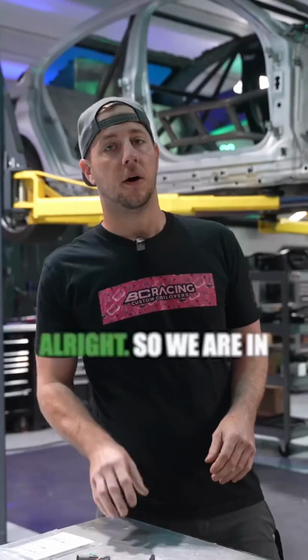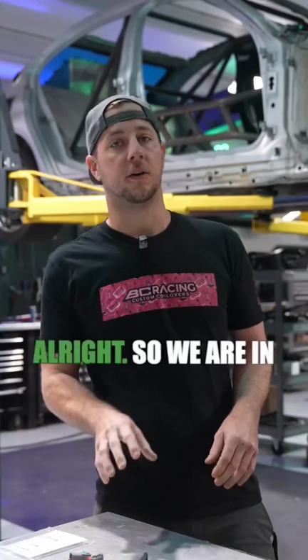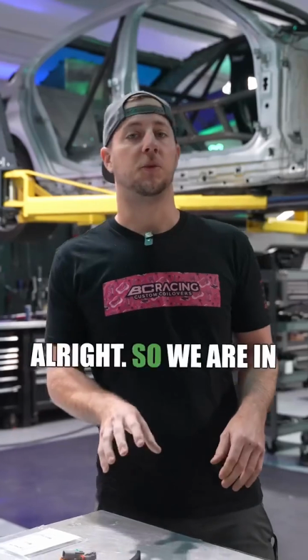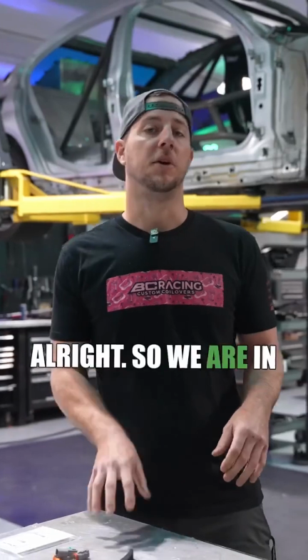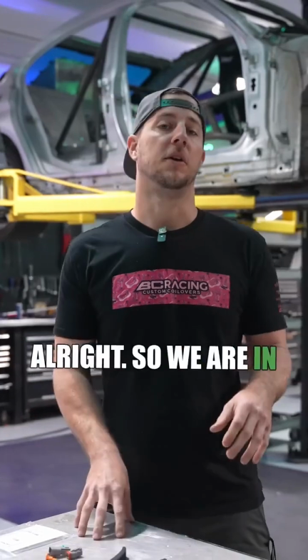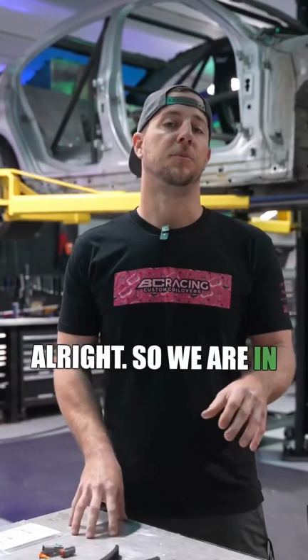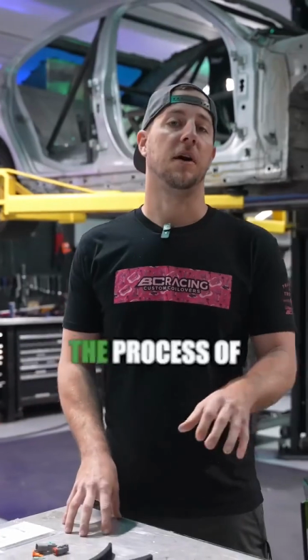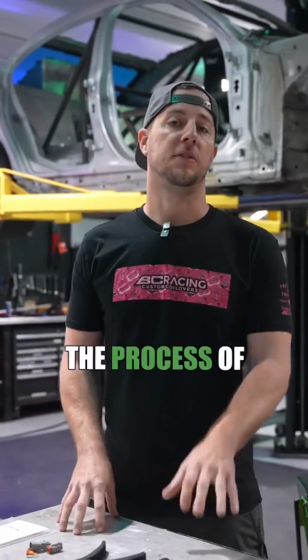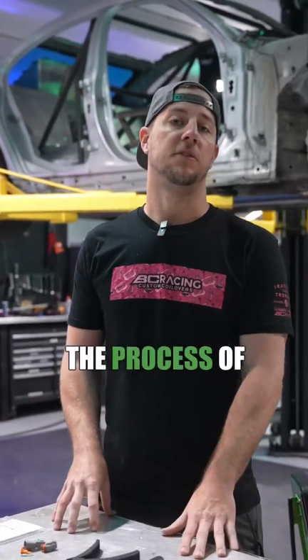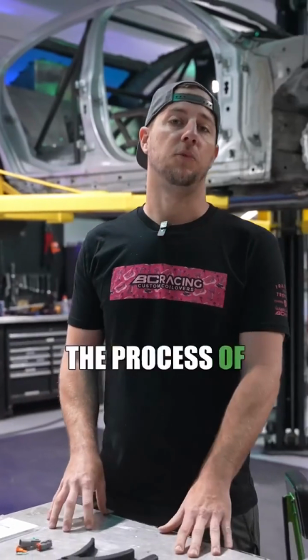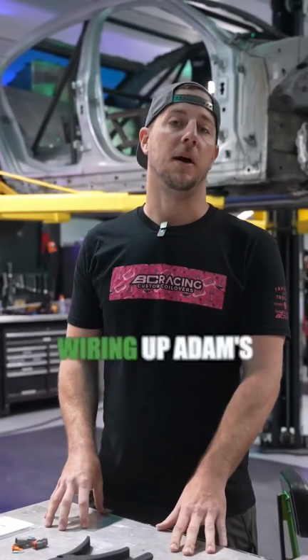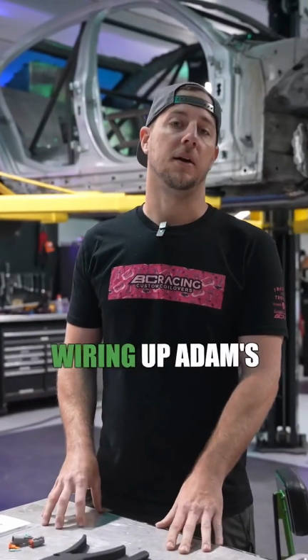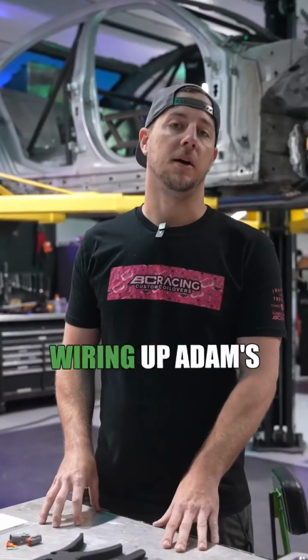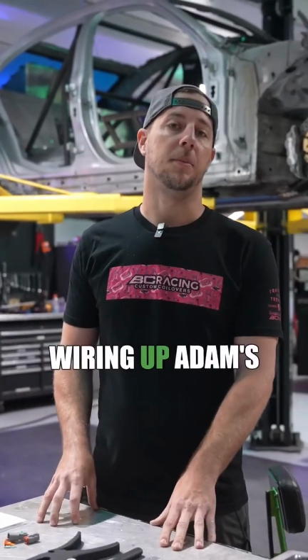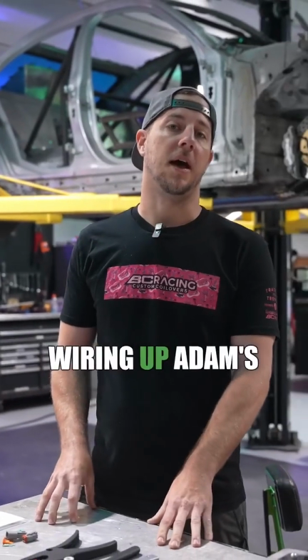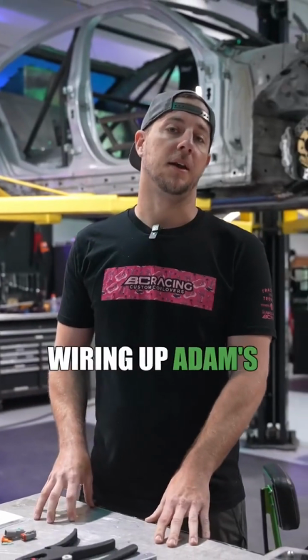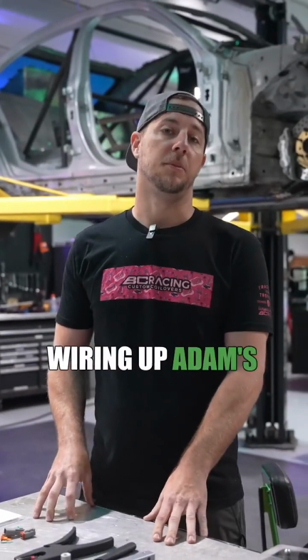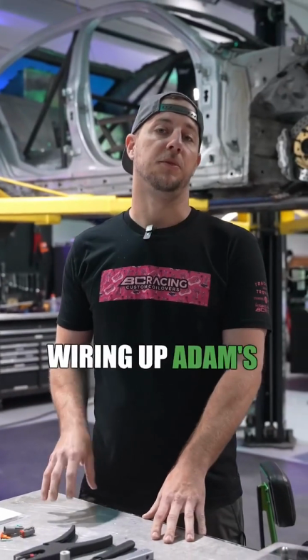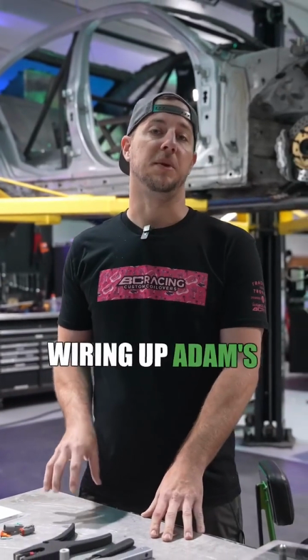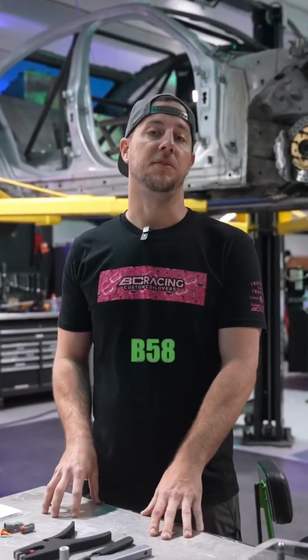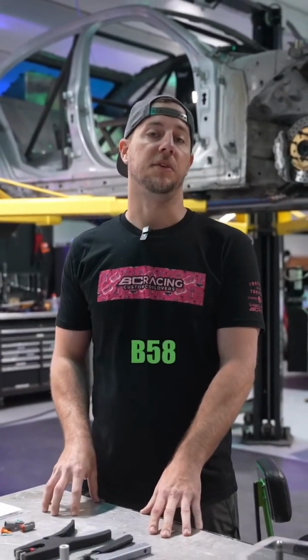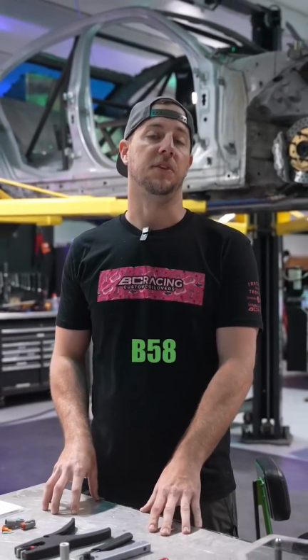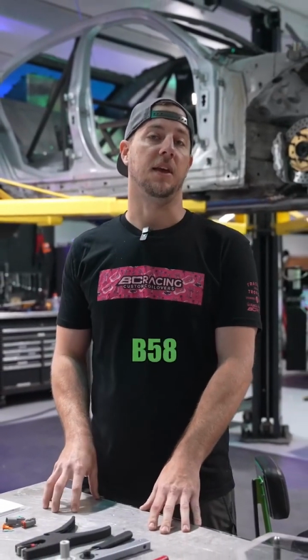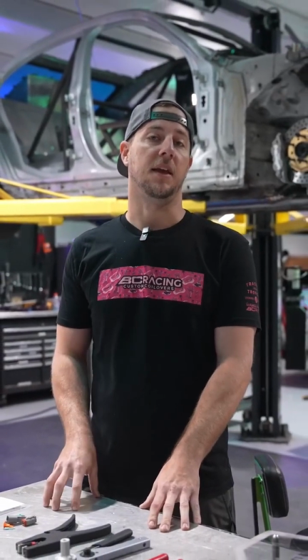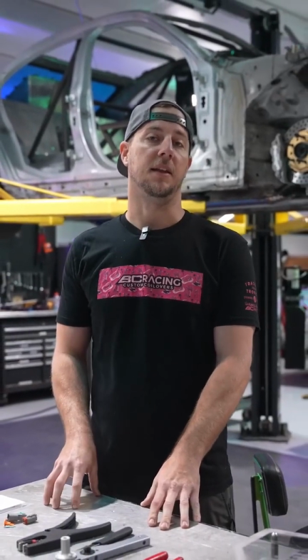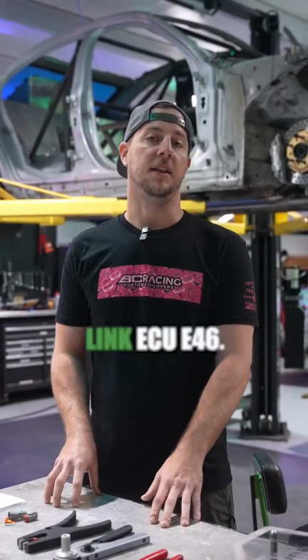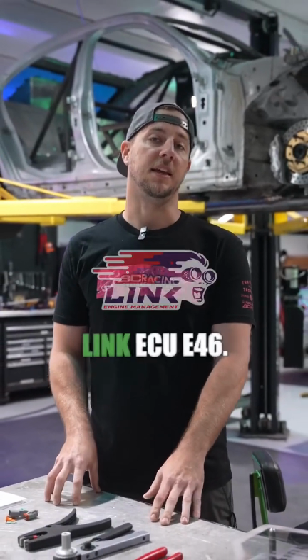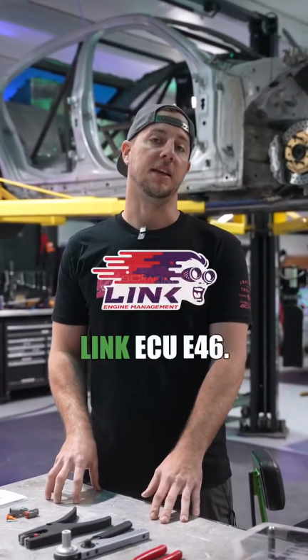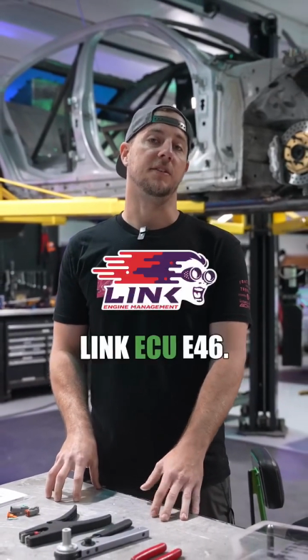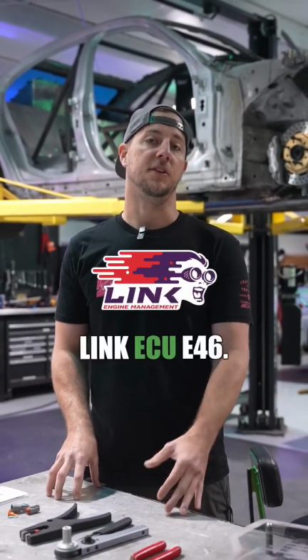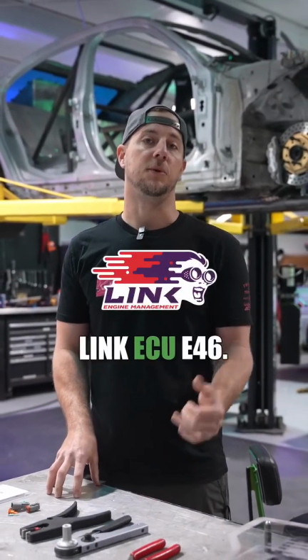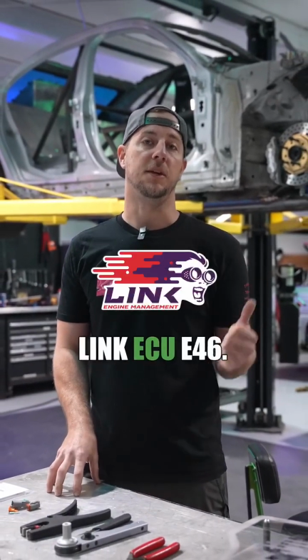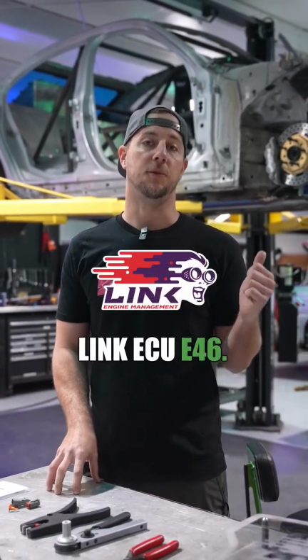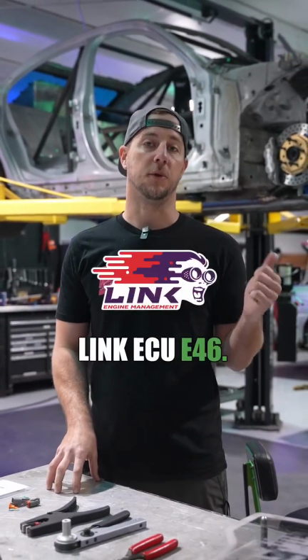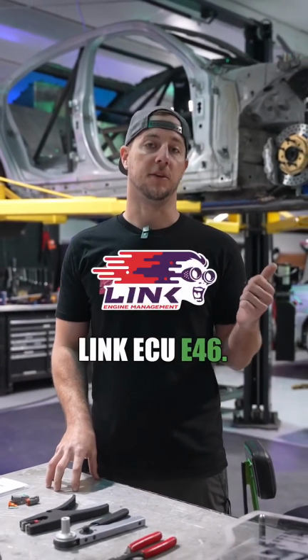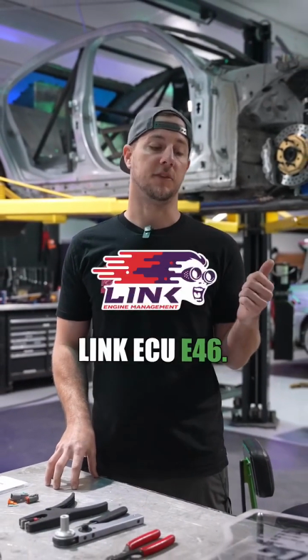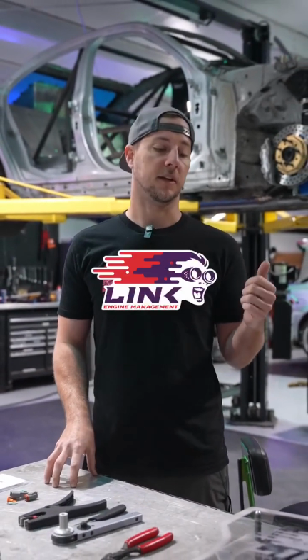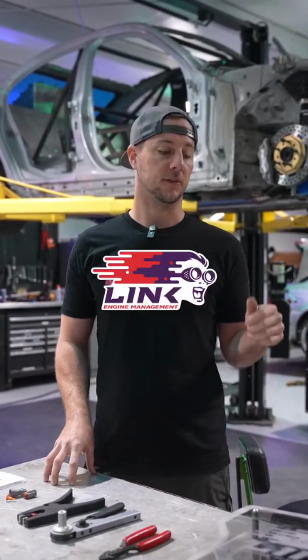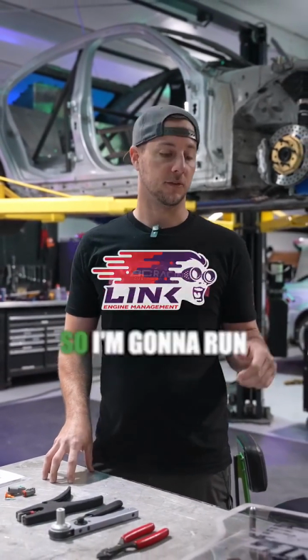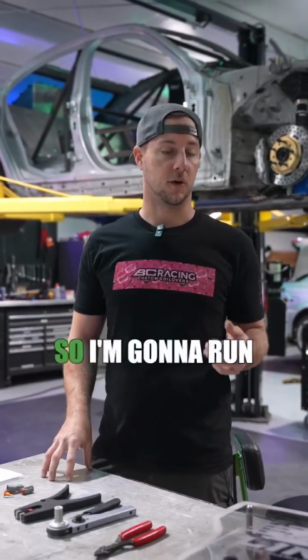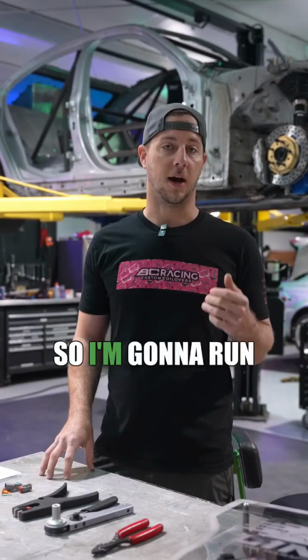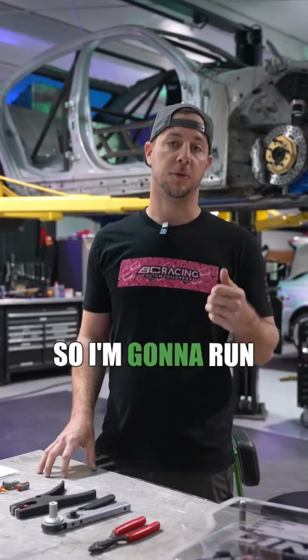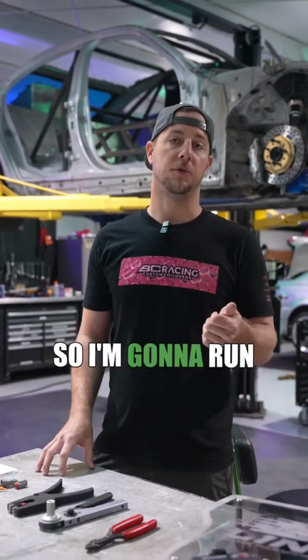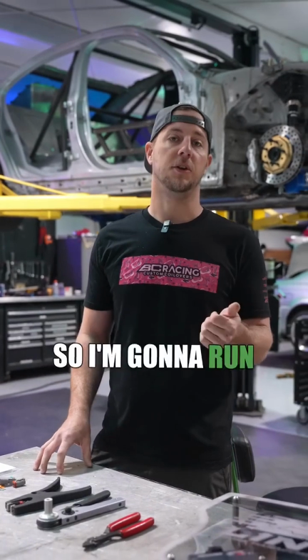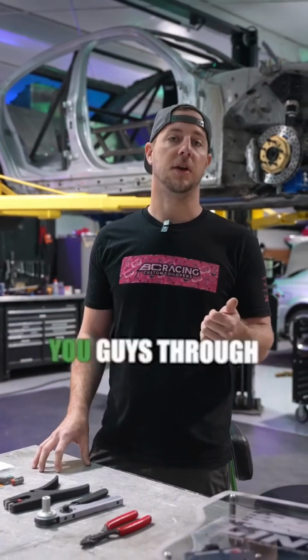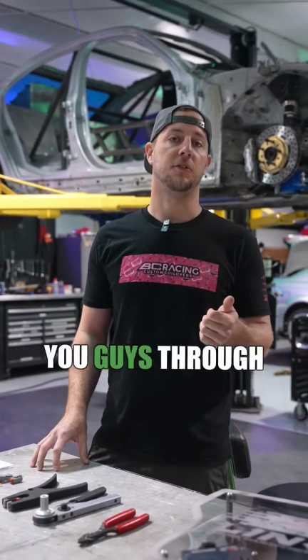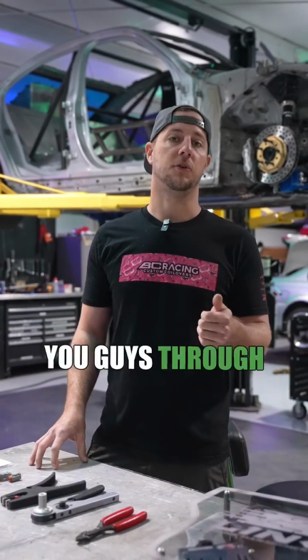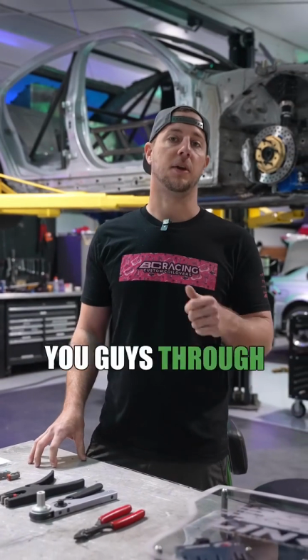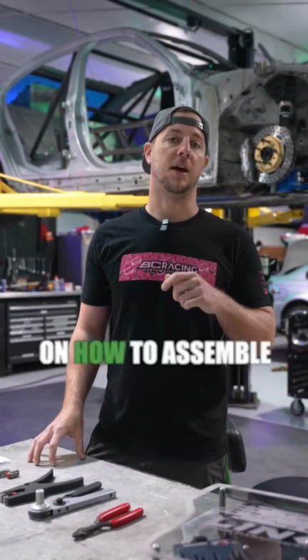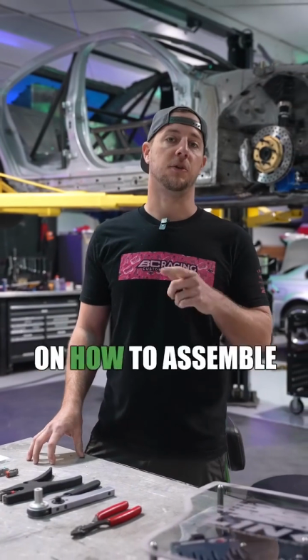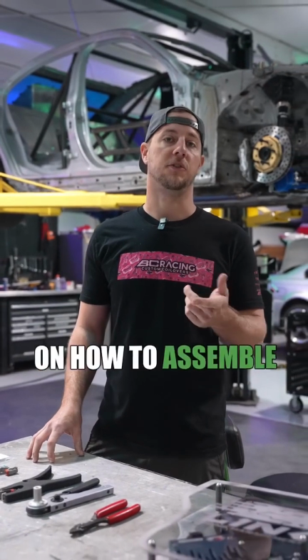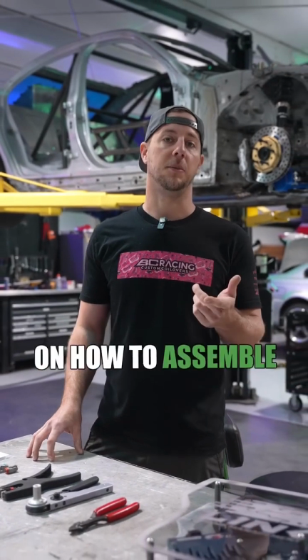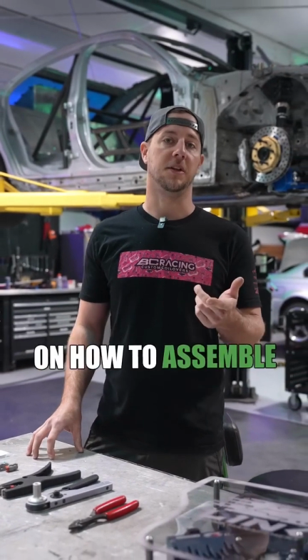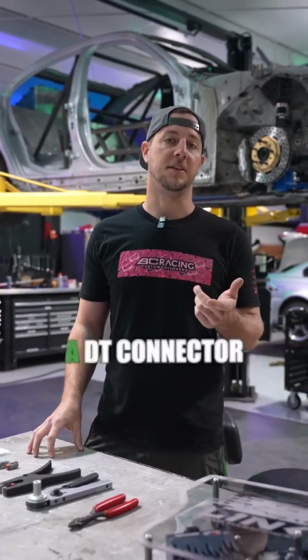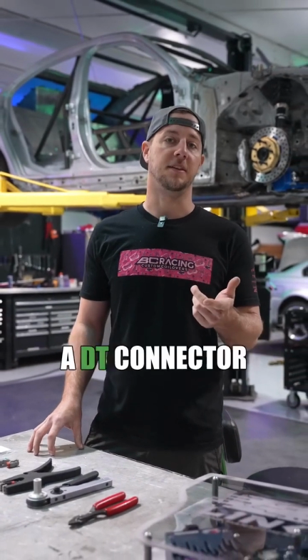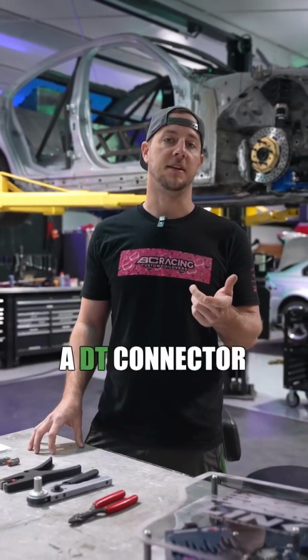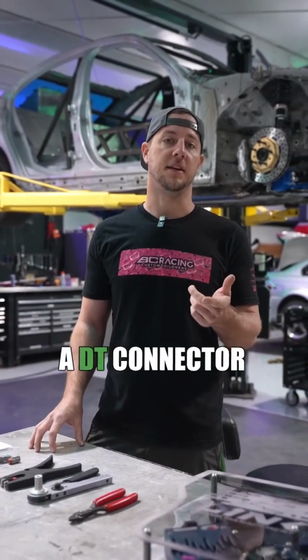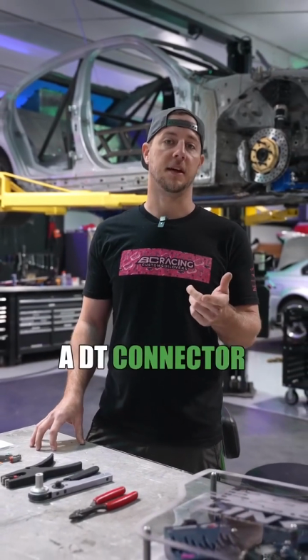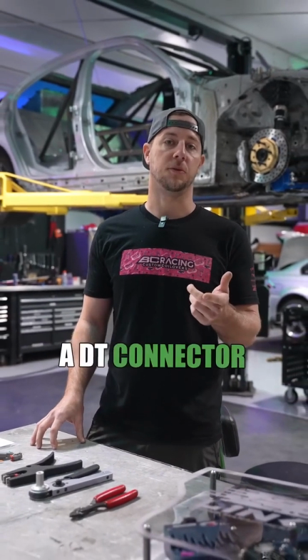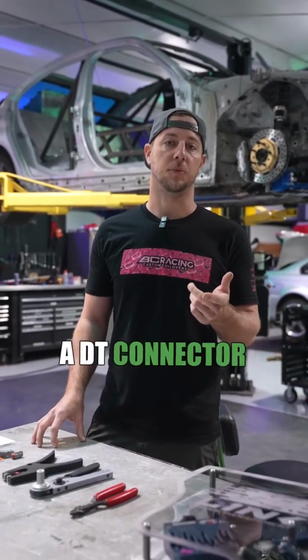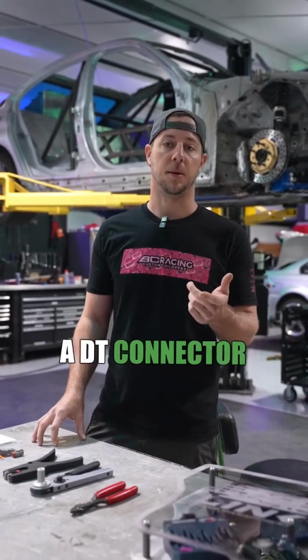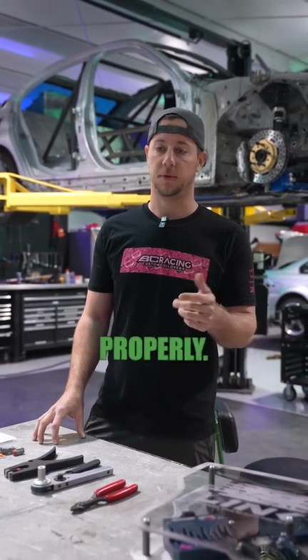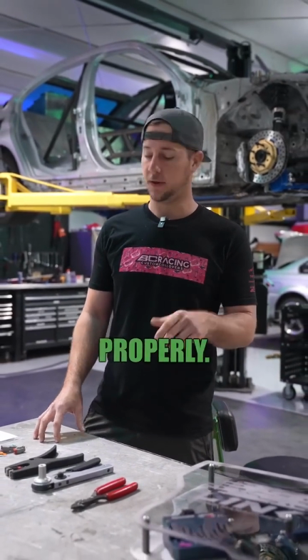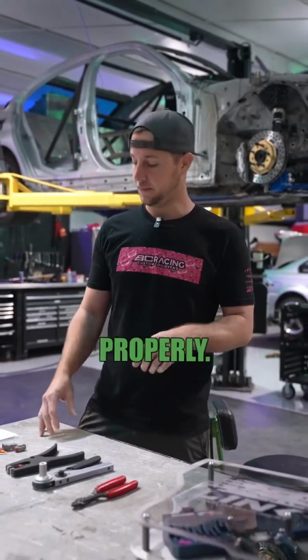We are in the process of wiring up Adam's B58 Link ECU E46. I'm going to run you guys through on how to assemble a DT connector properly.